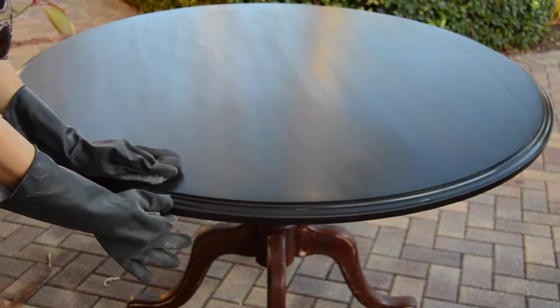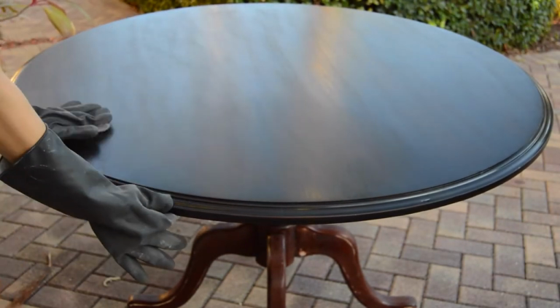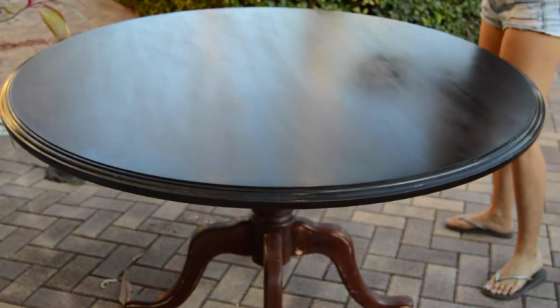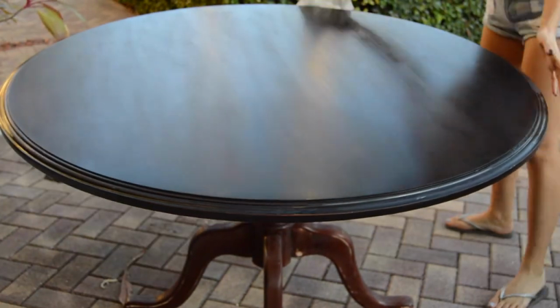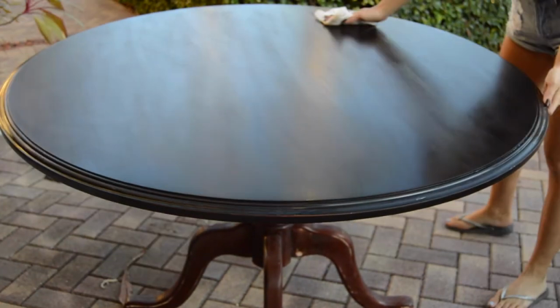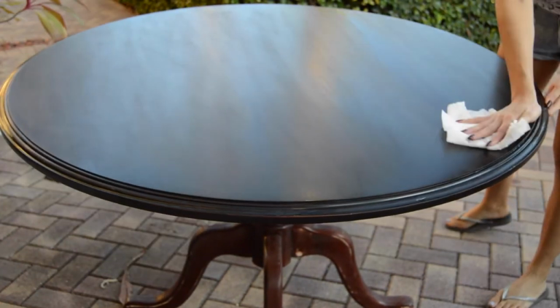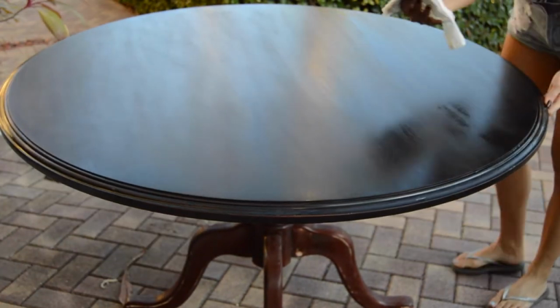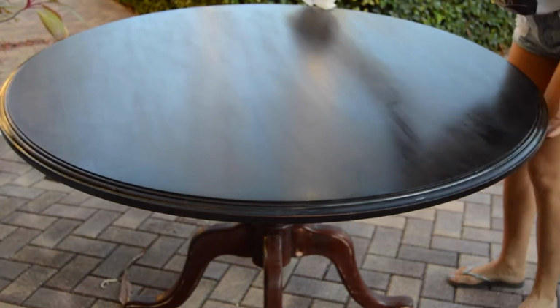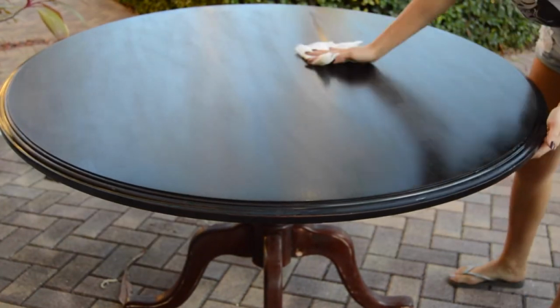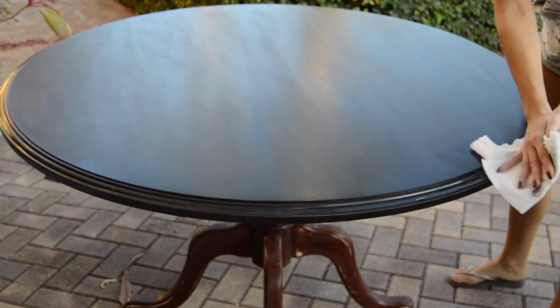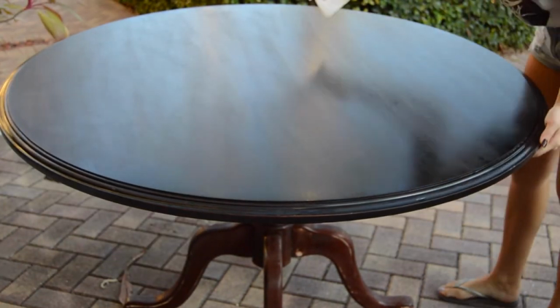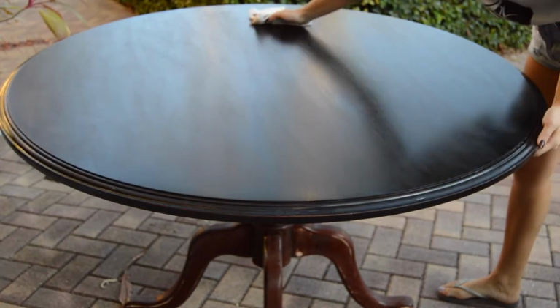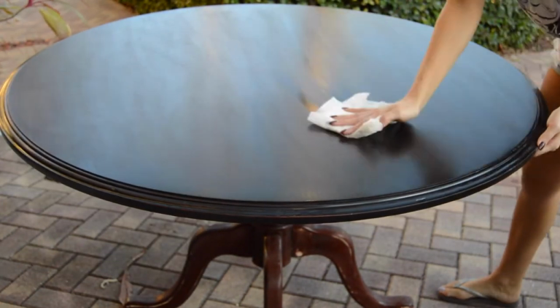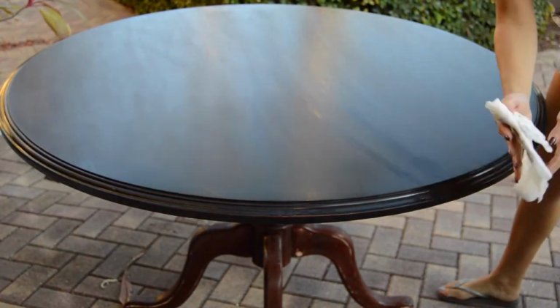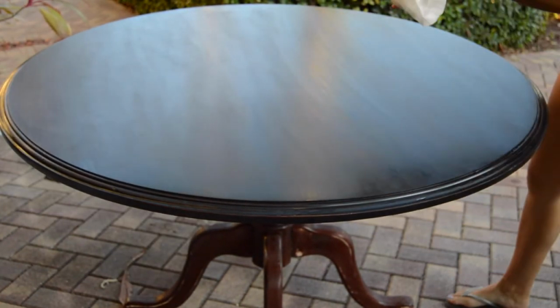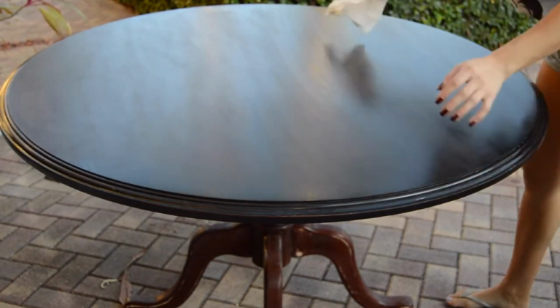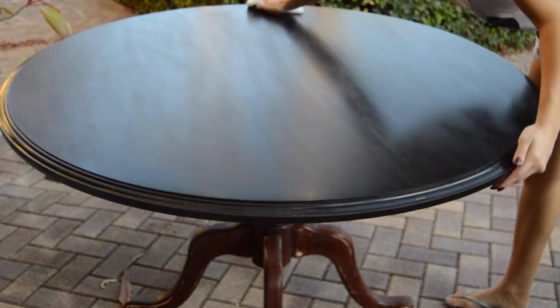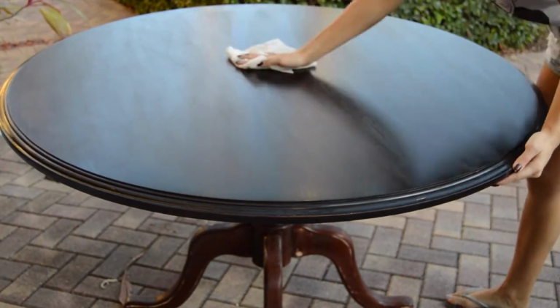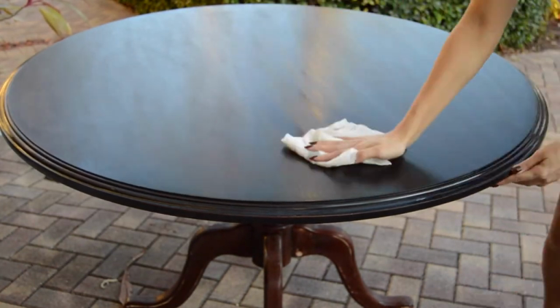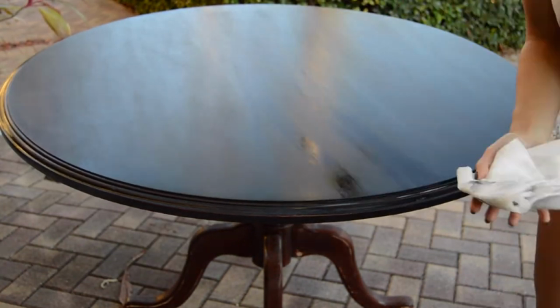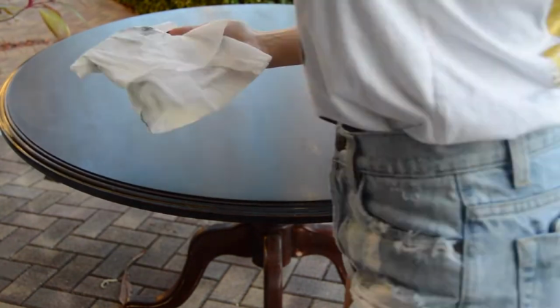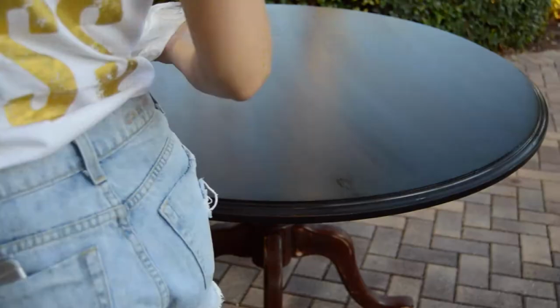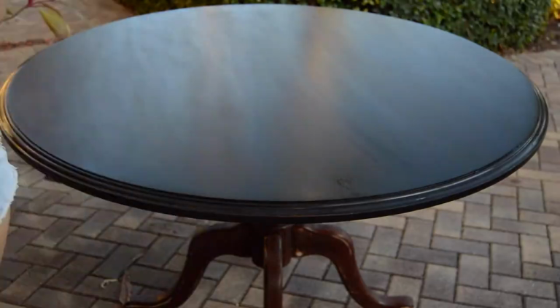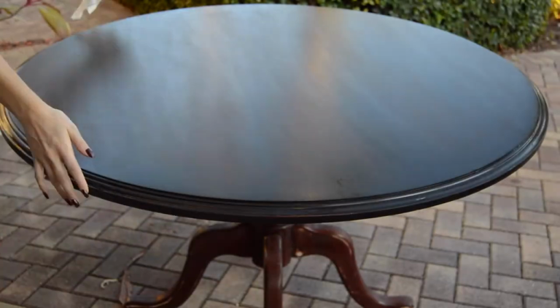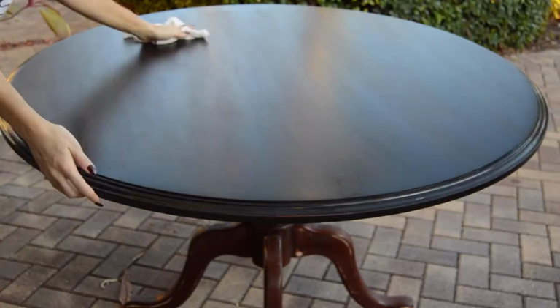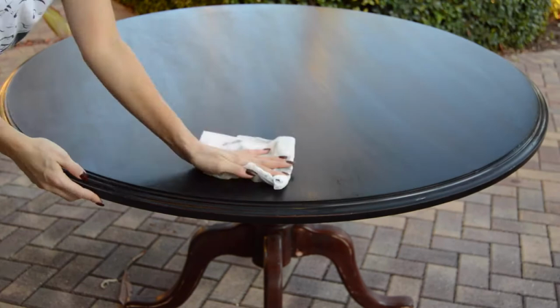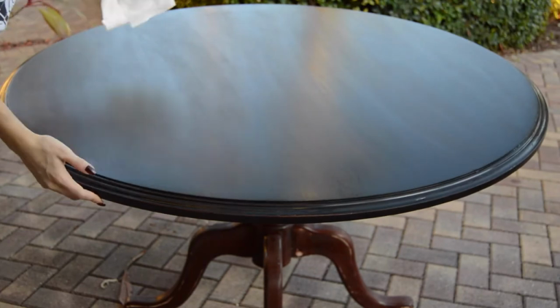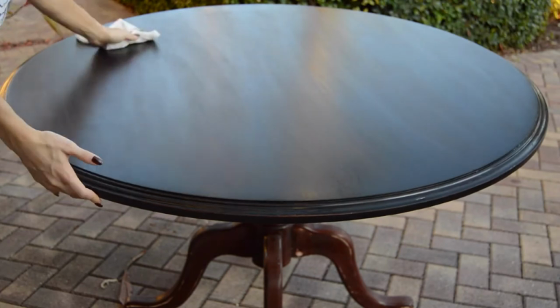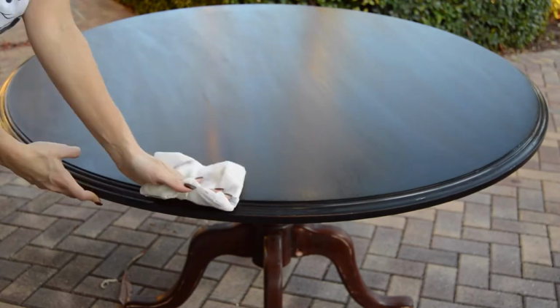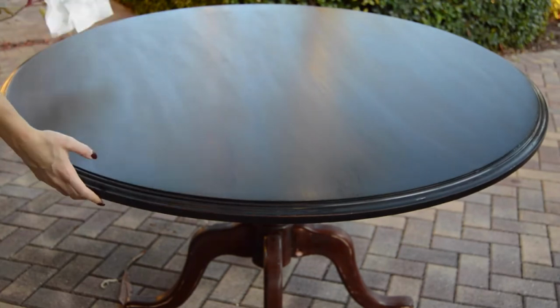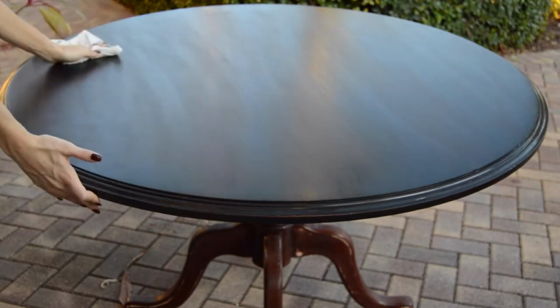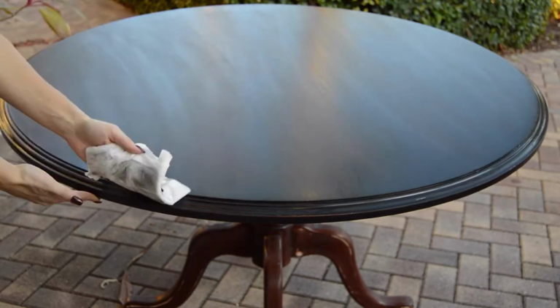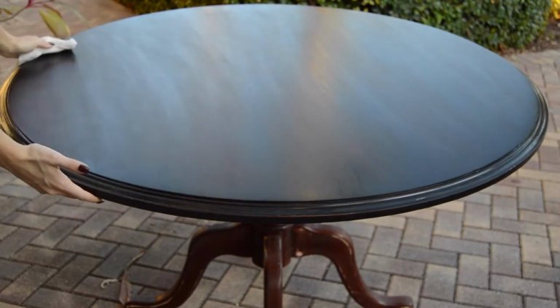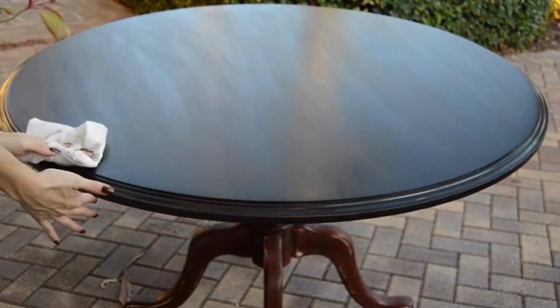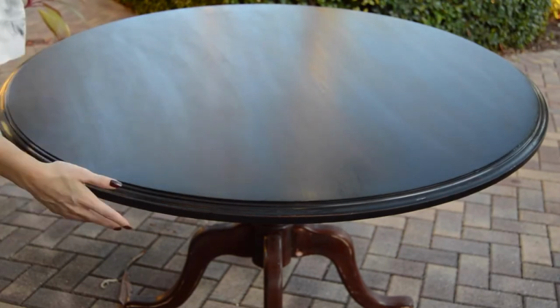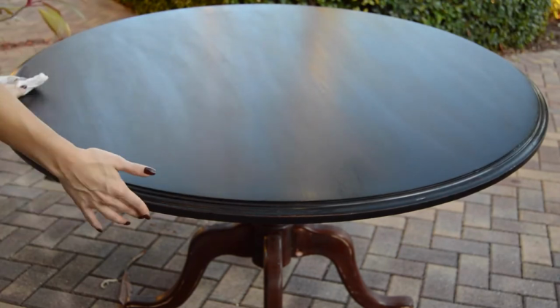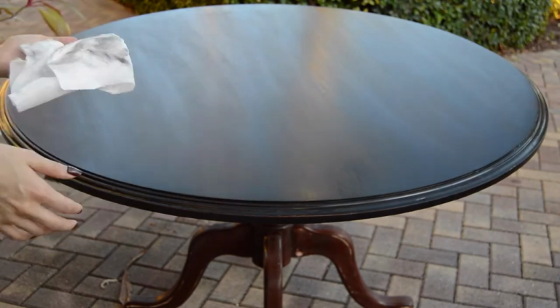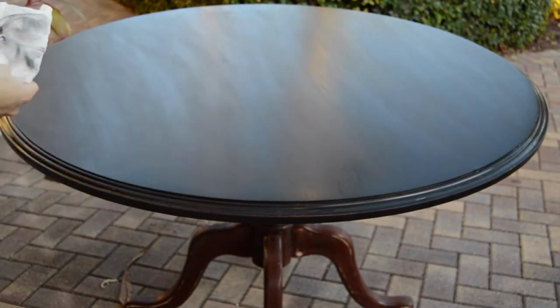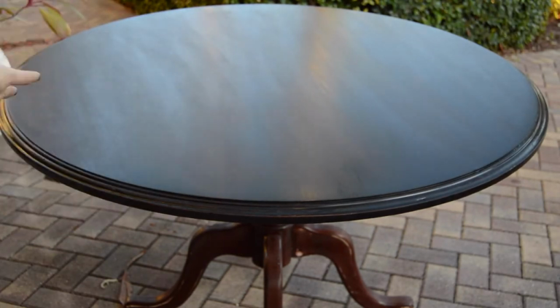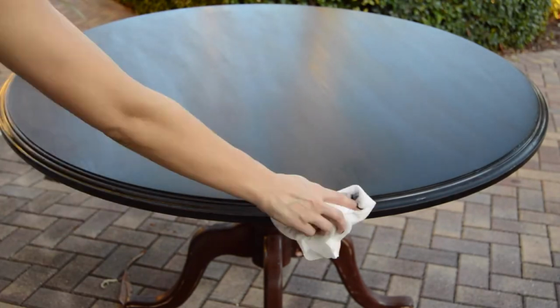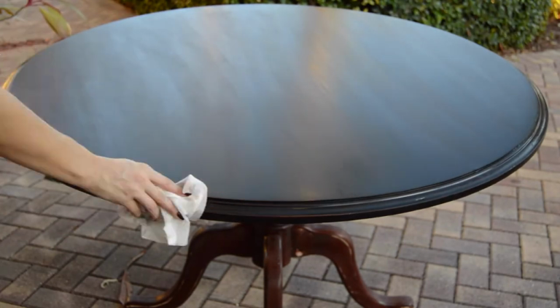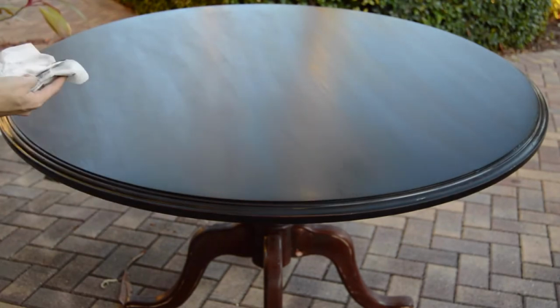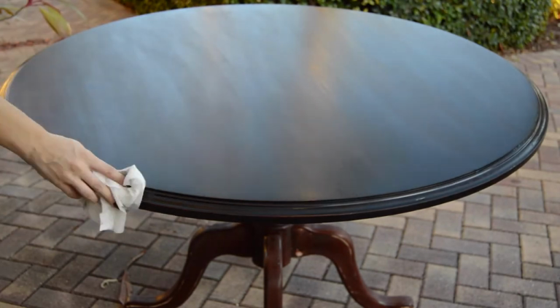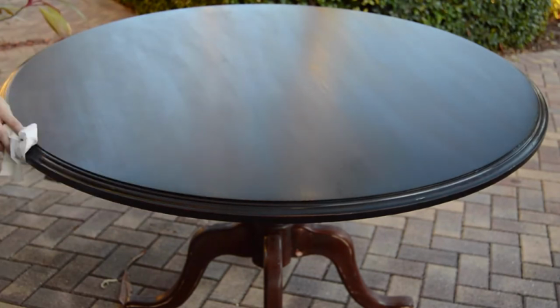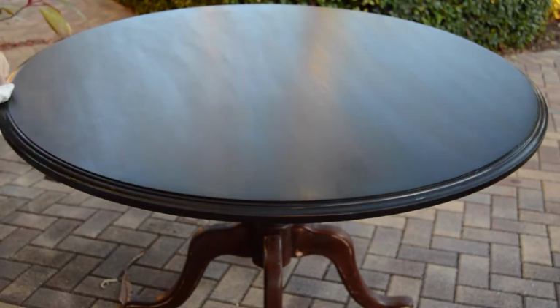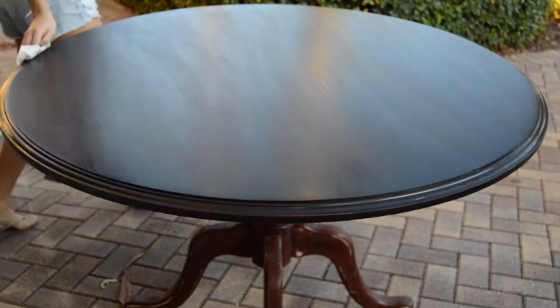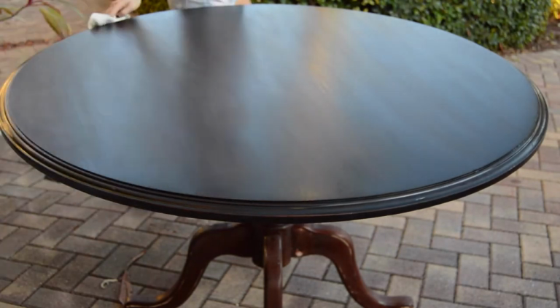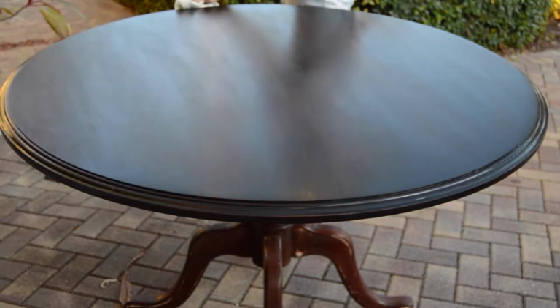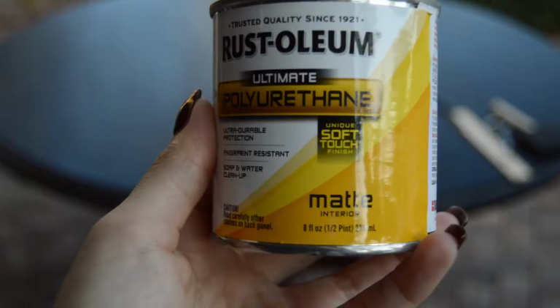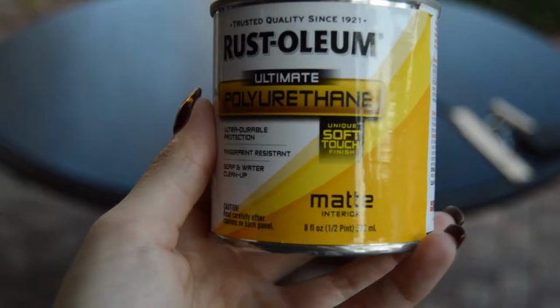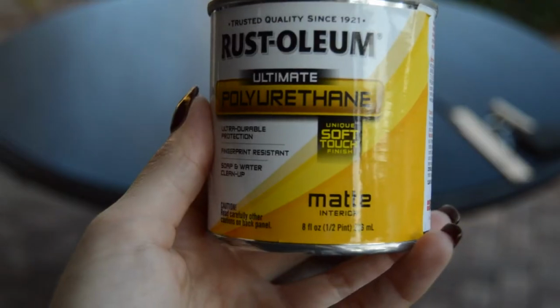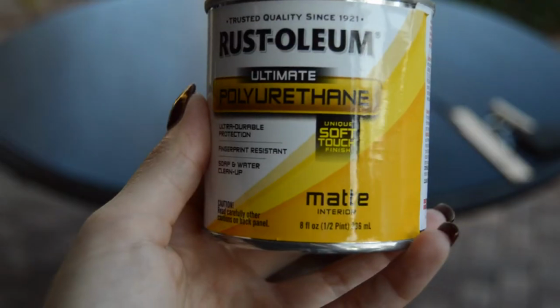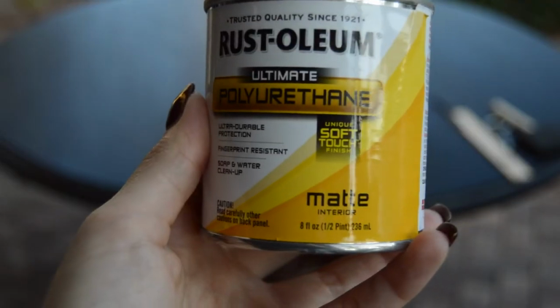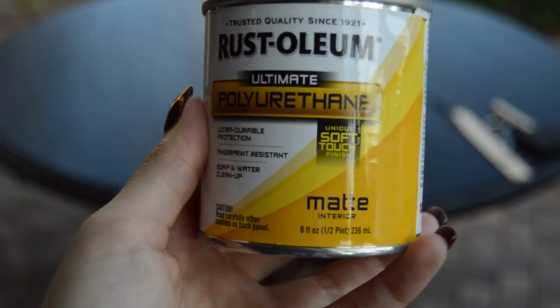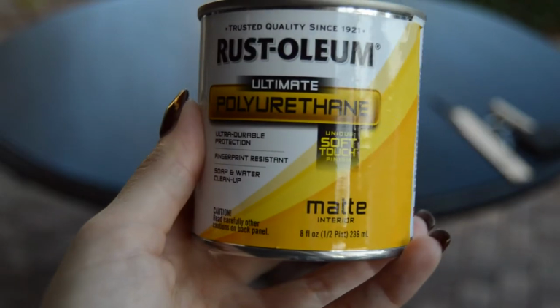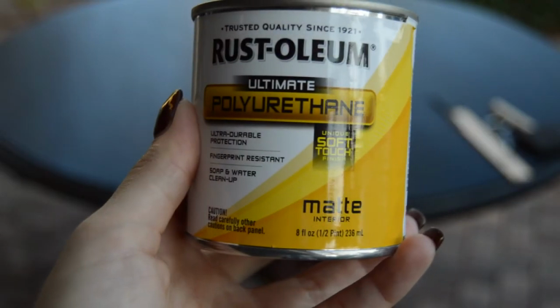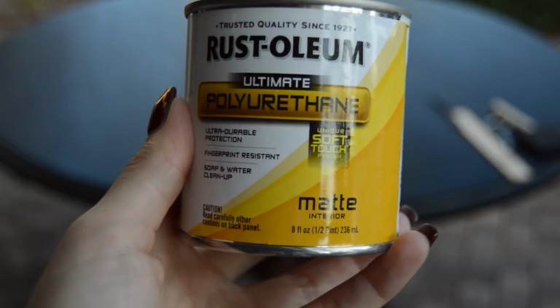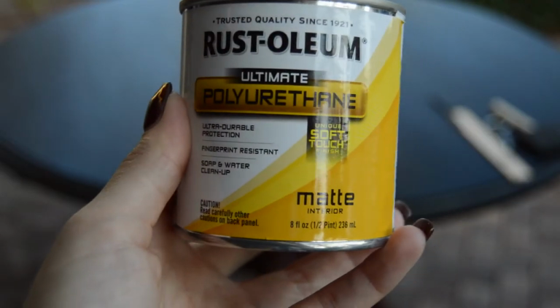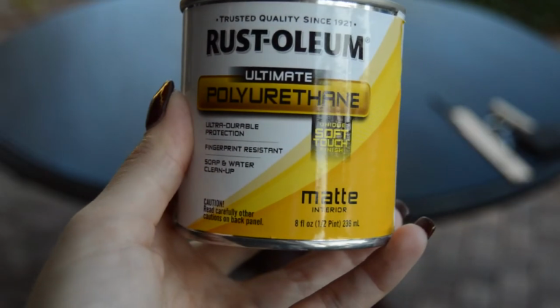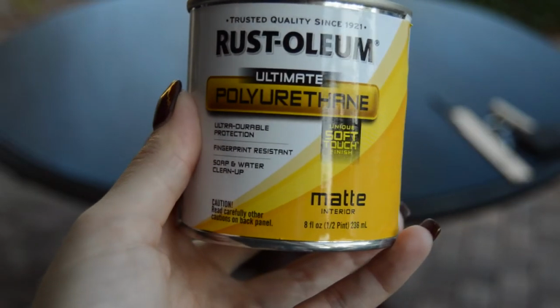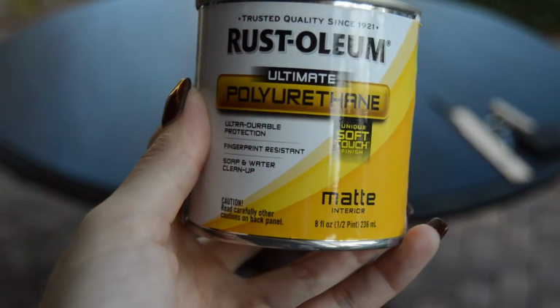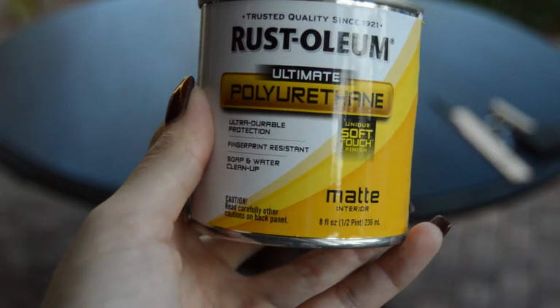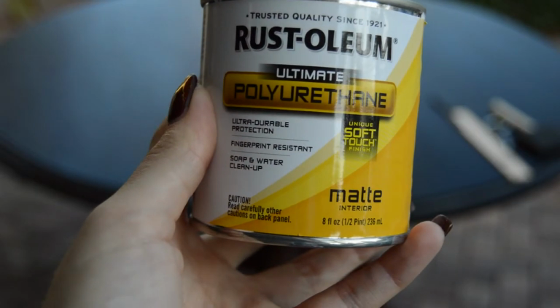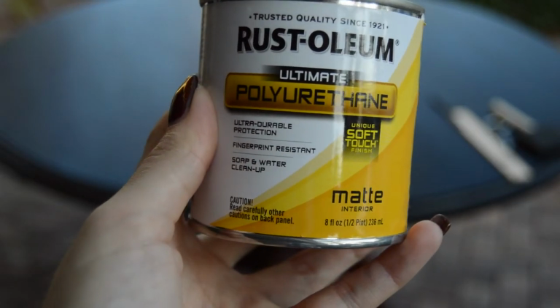You're almost there. Now you just wipe down the table with a damp cloth and repeat the same process with another coat of polyurethane.